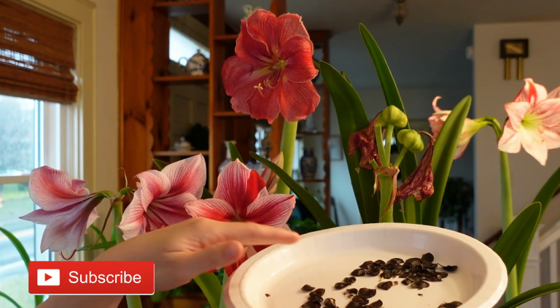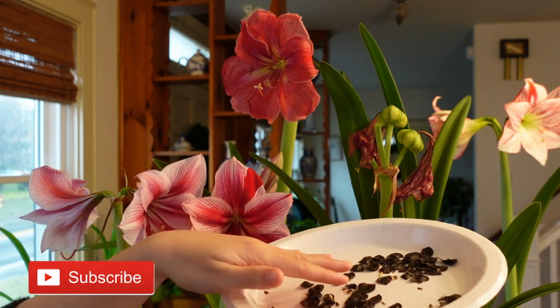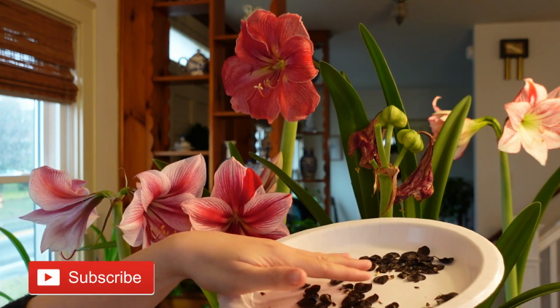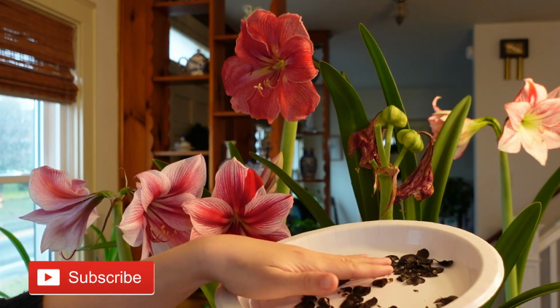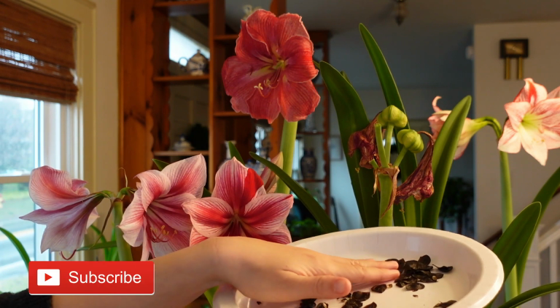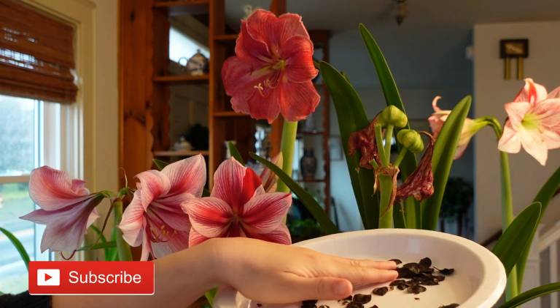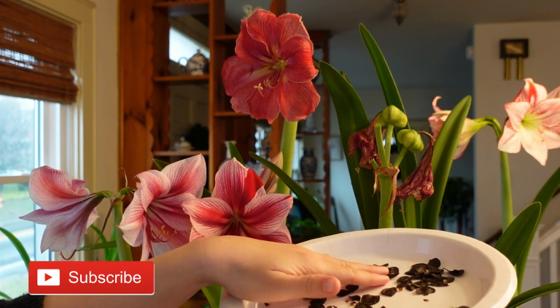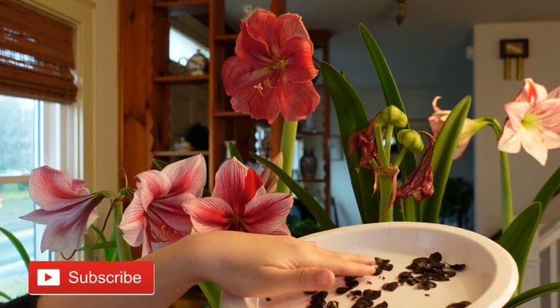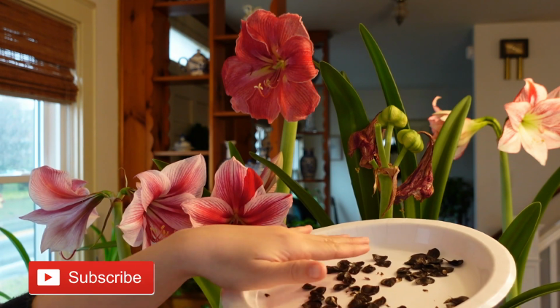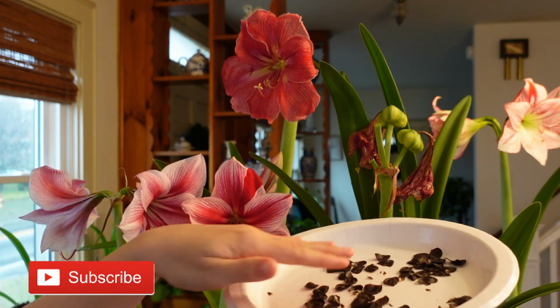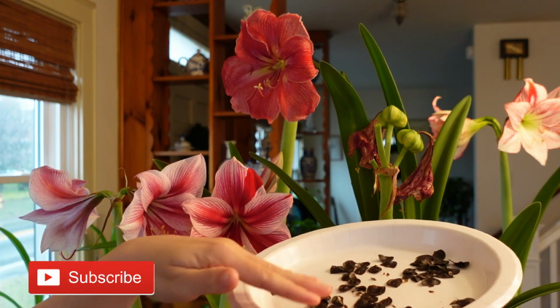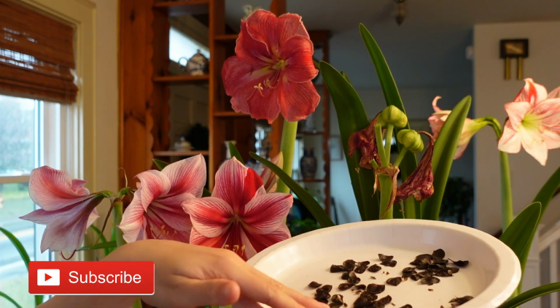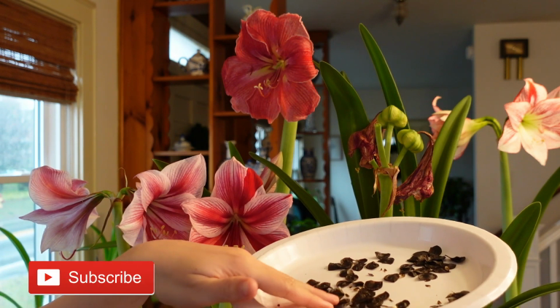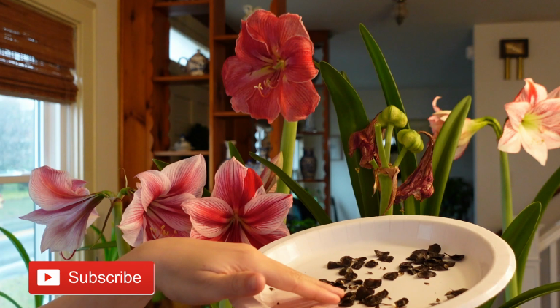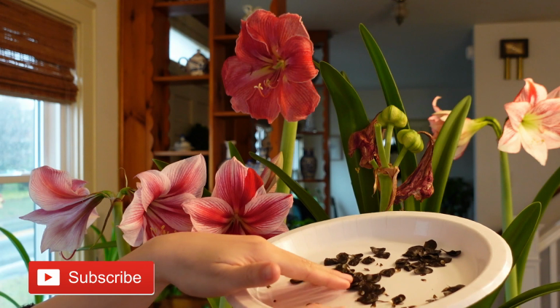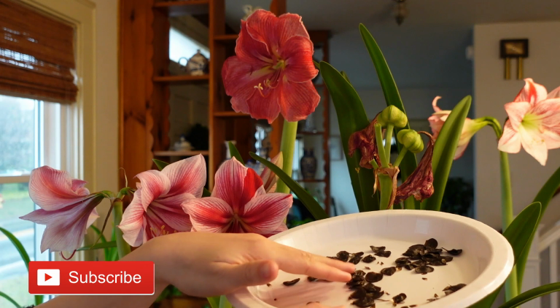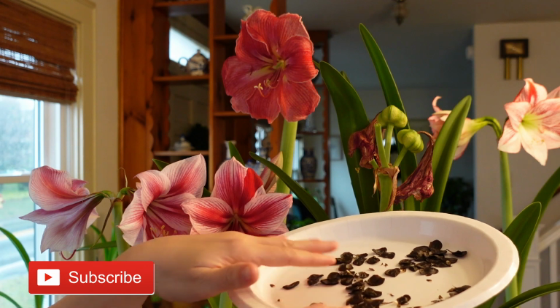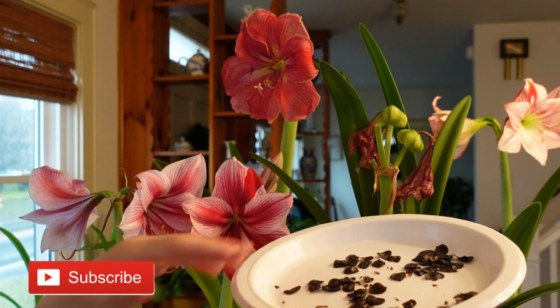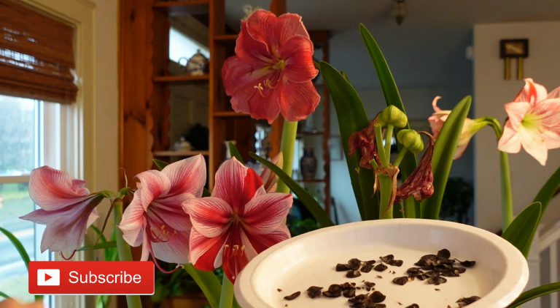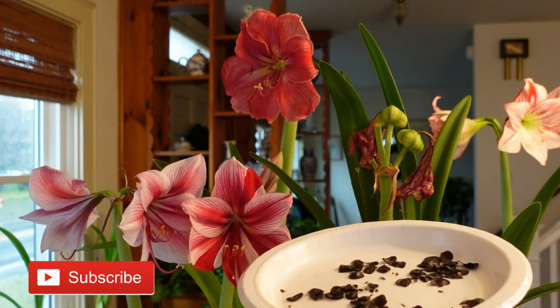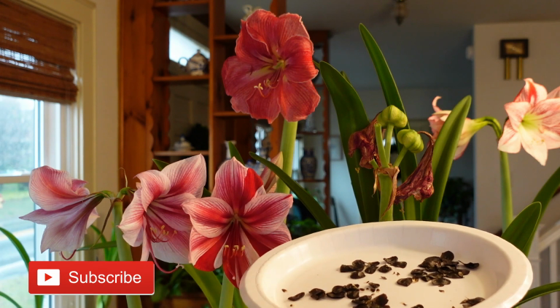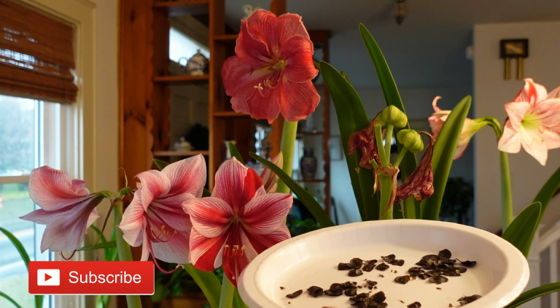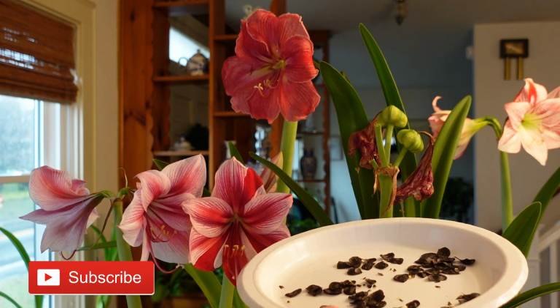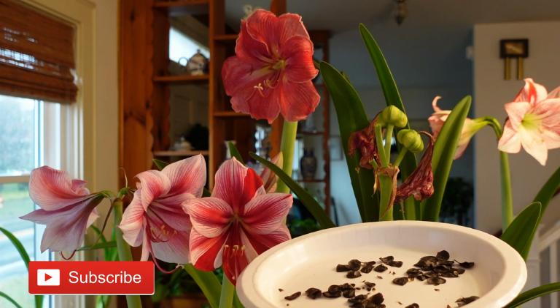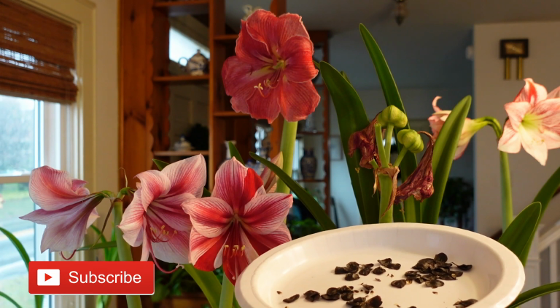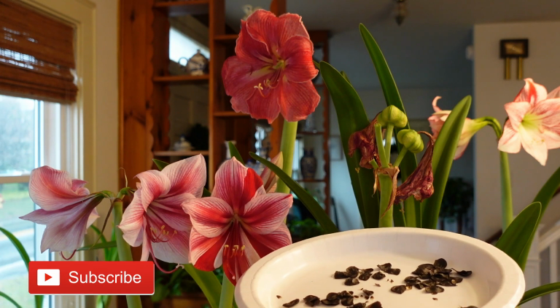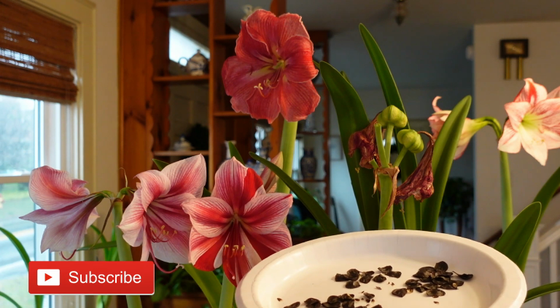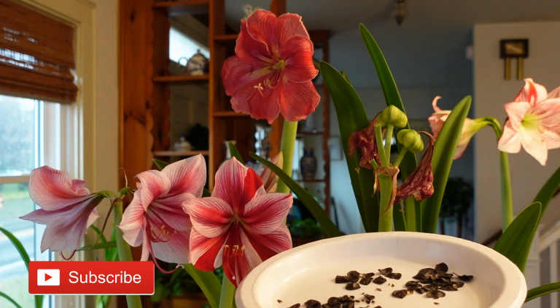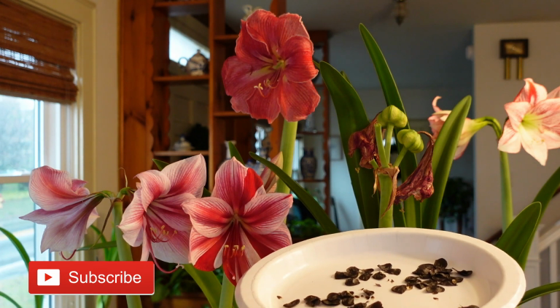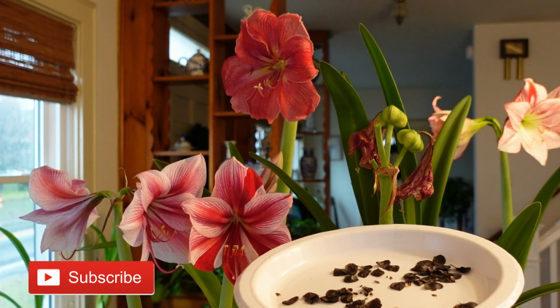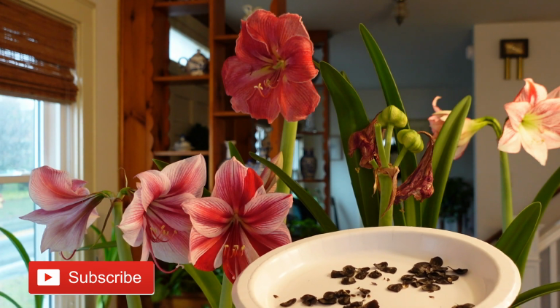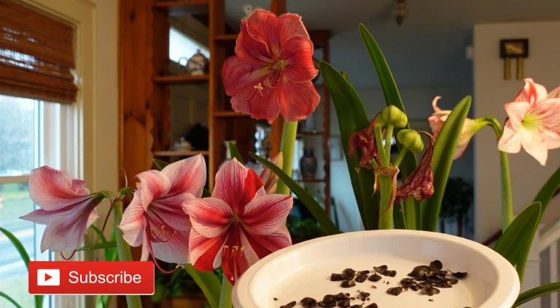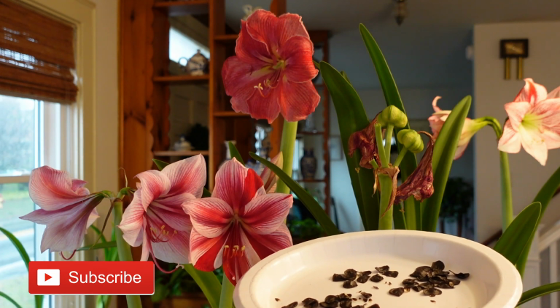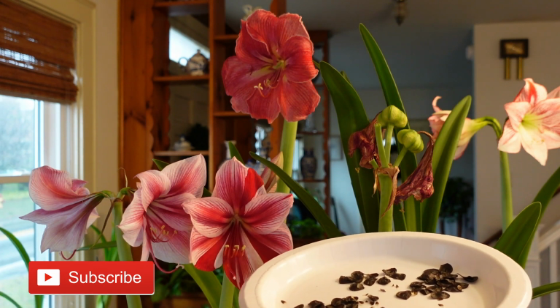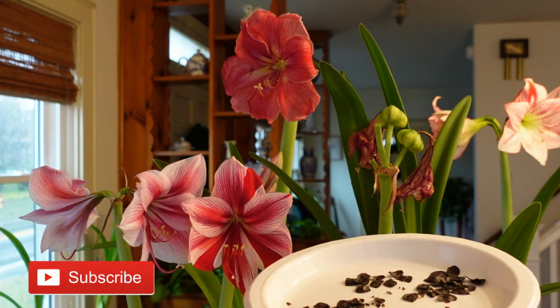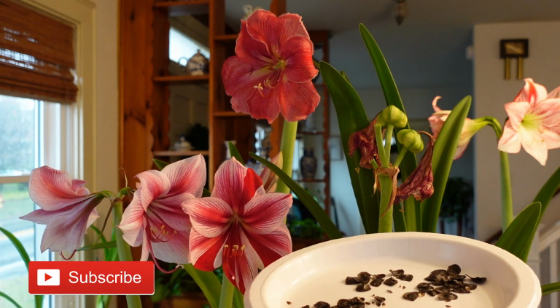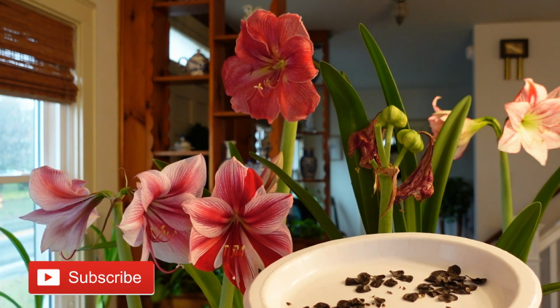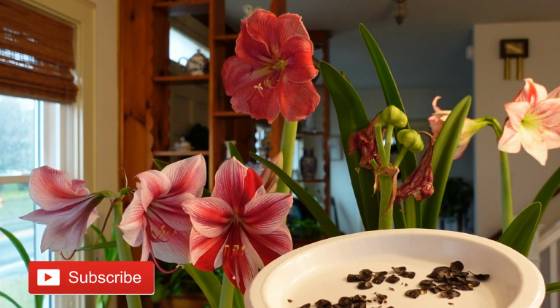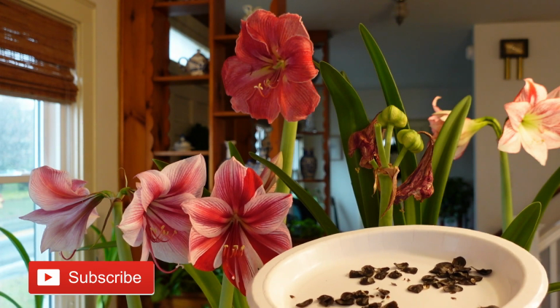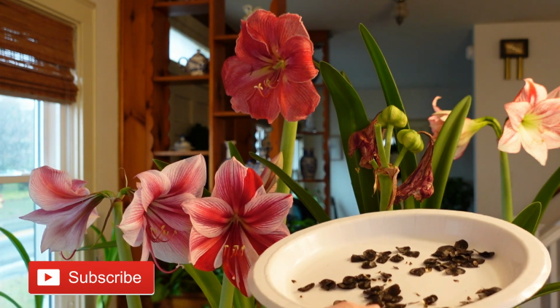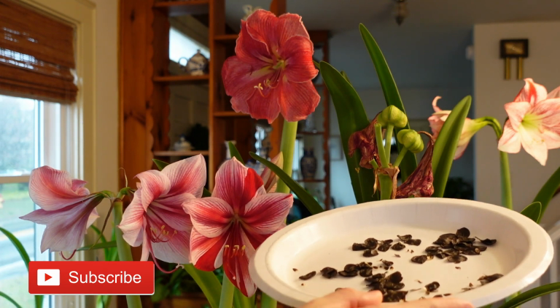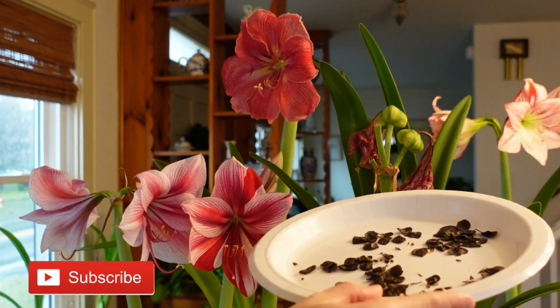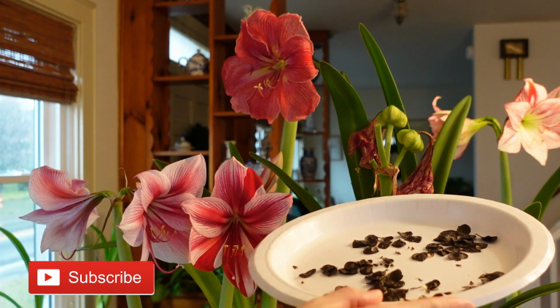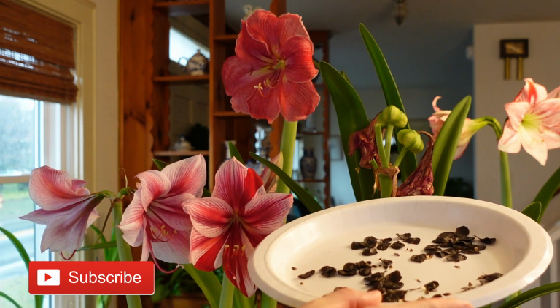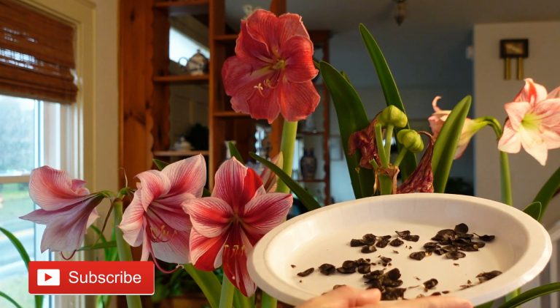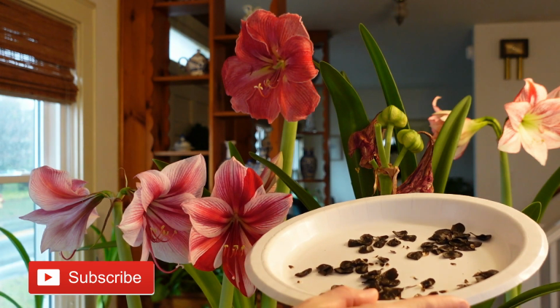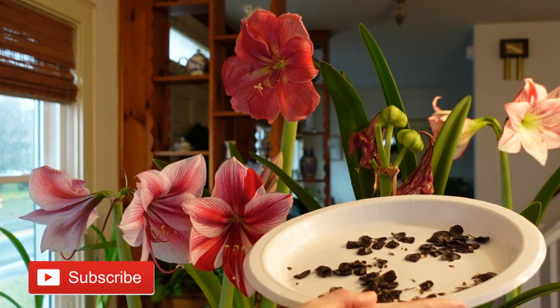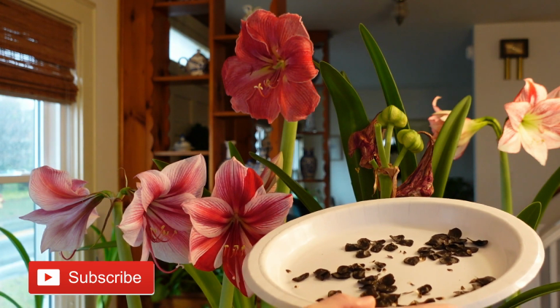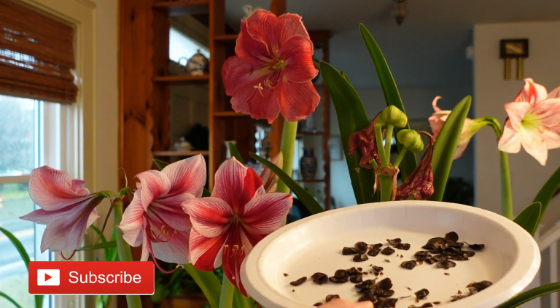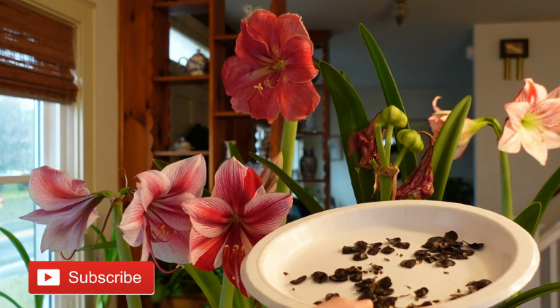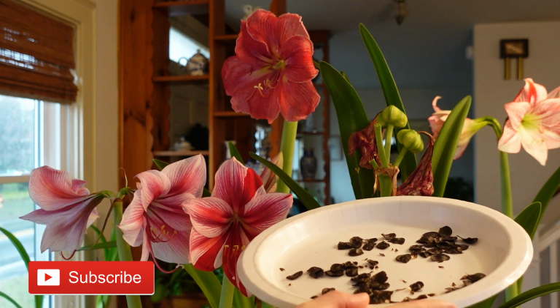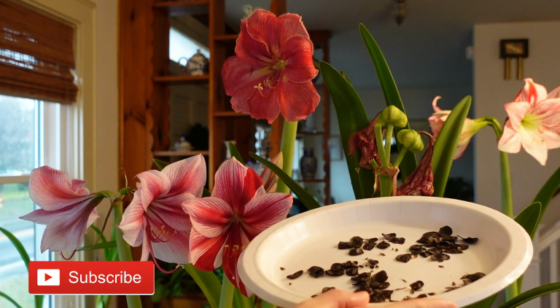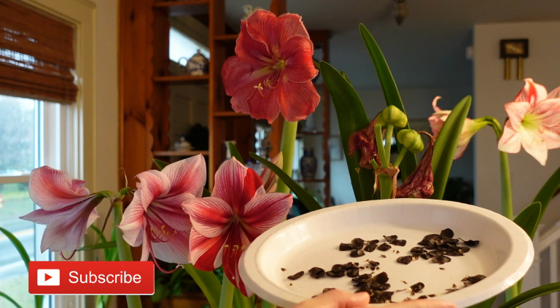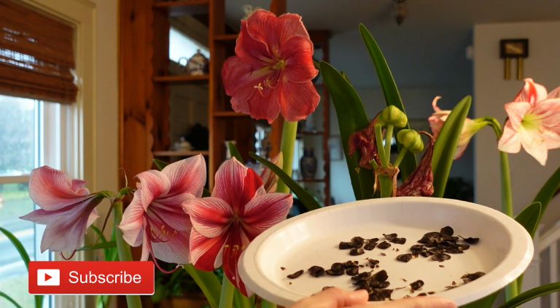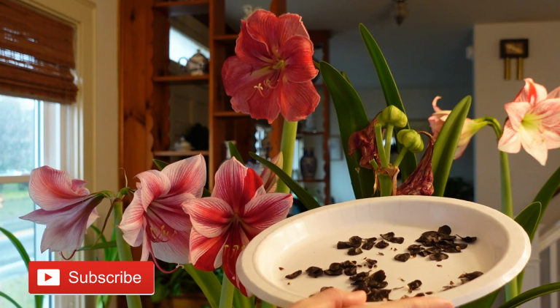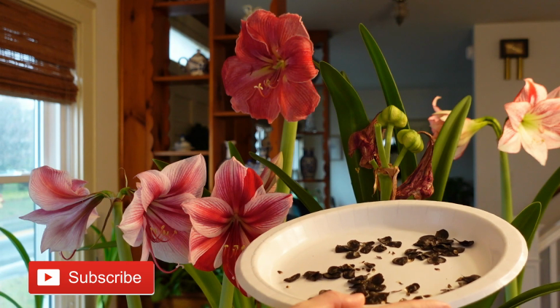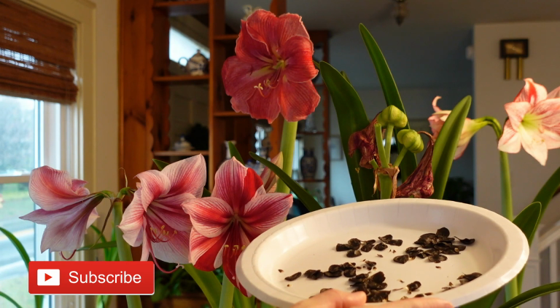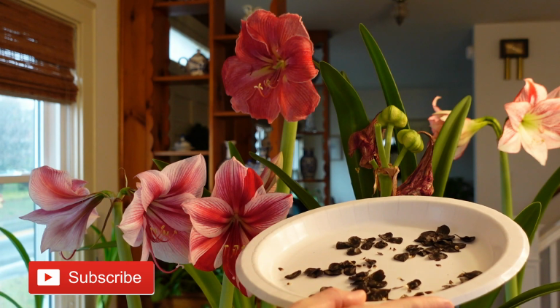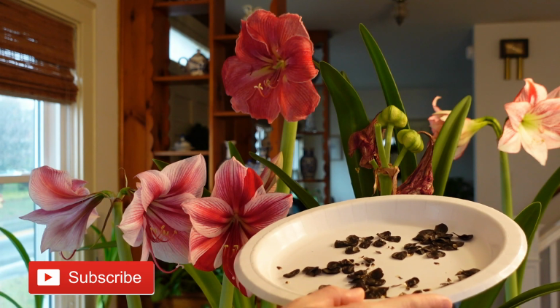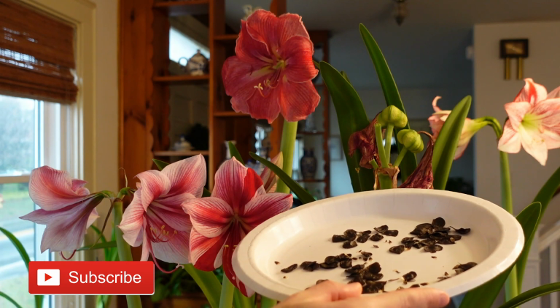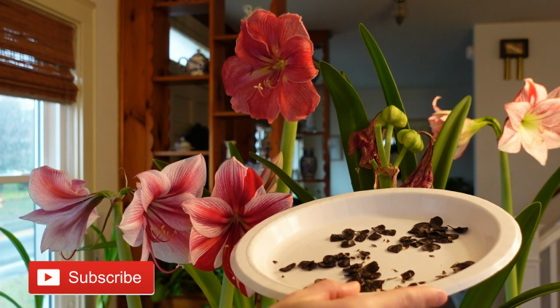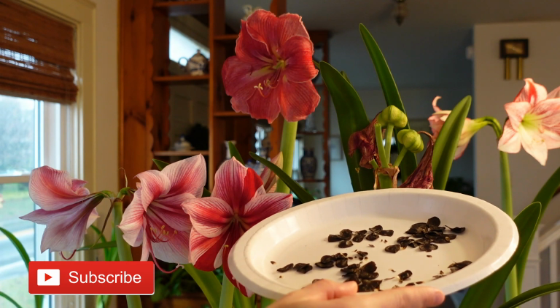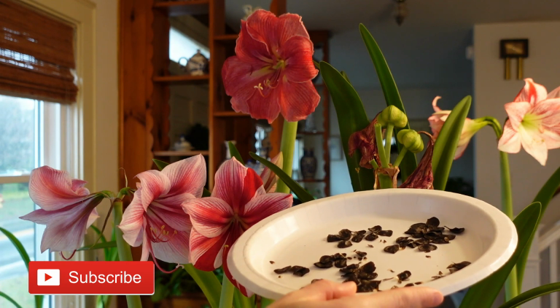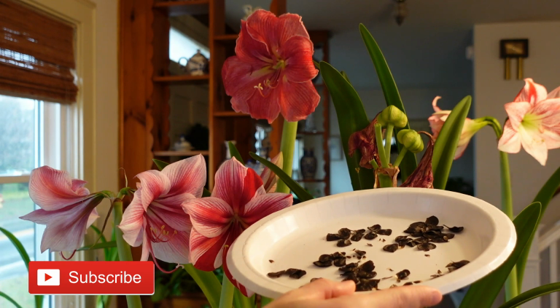Now I'll show you how to plant these seeds in an upcoming video. But for now, I want to wish you a wonderful day and happy gardening. Bye.